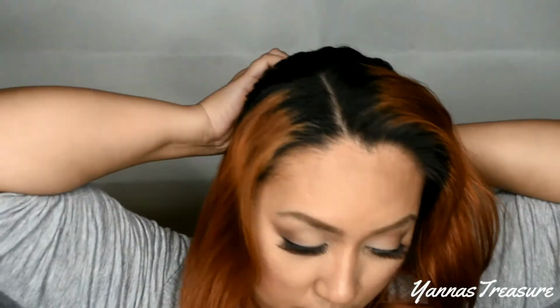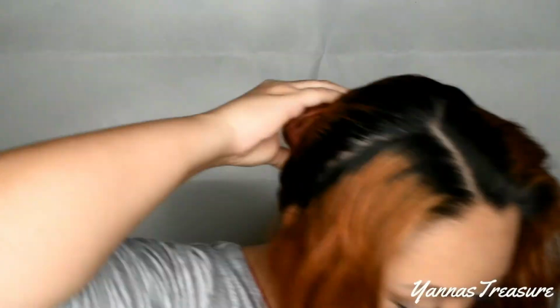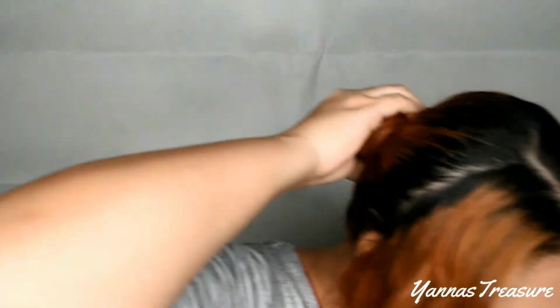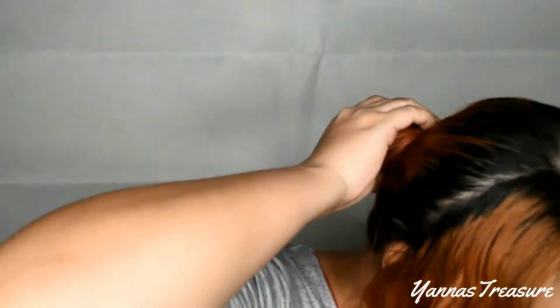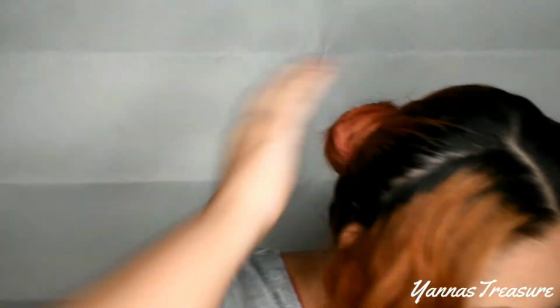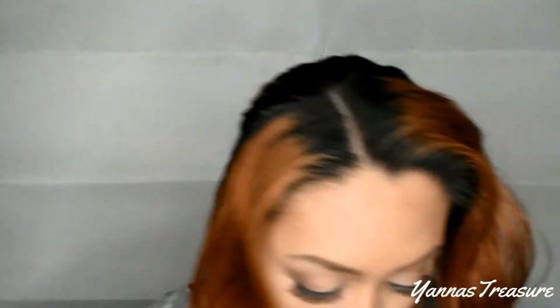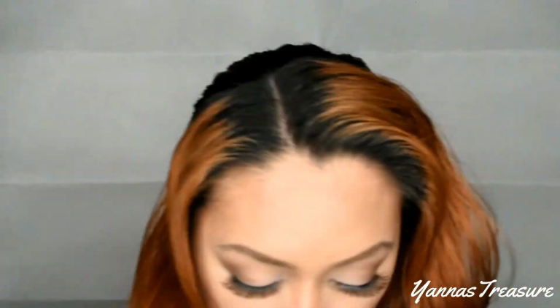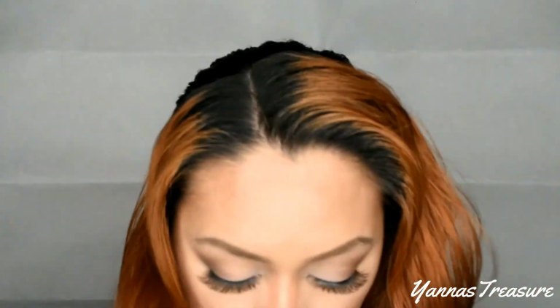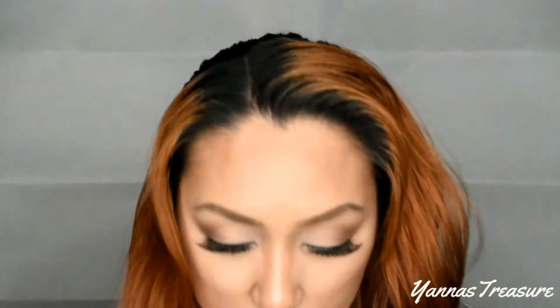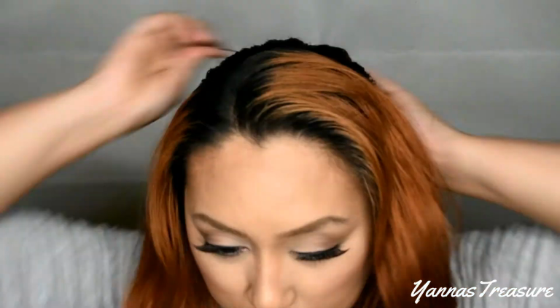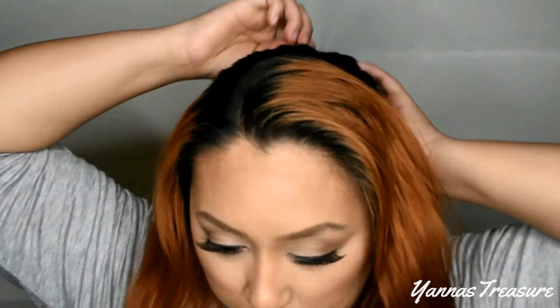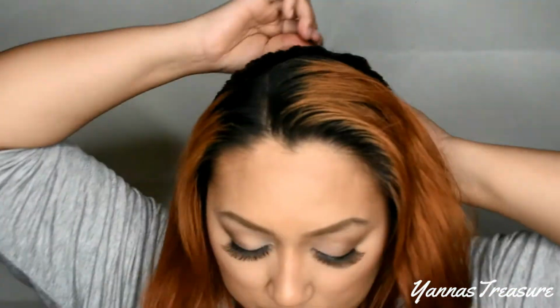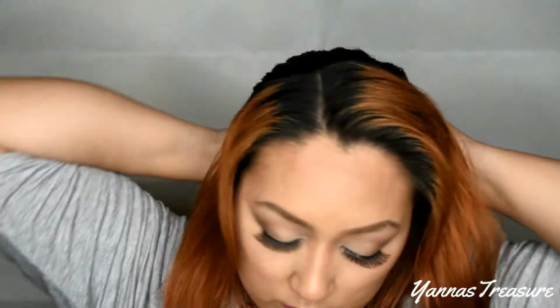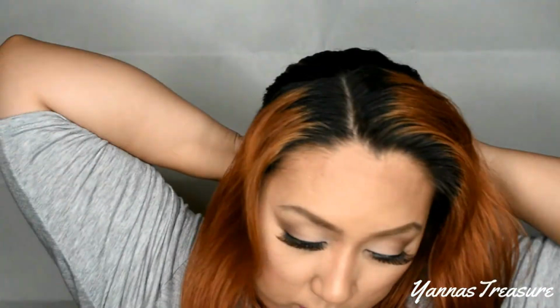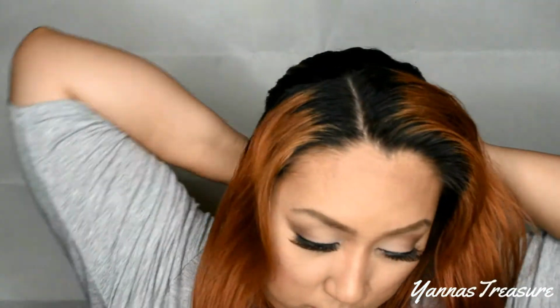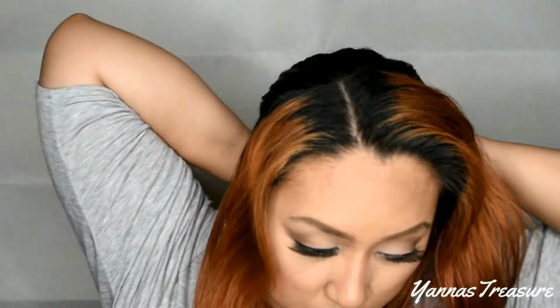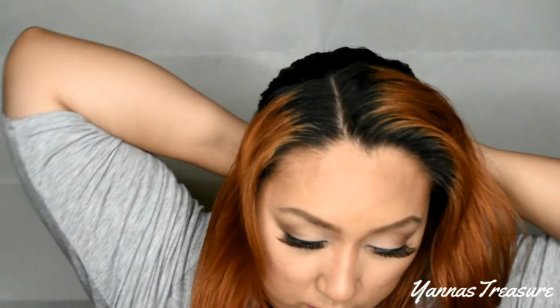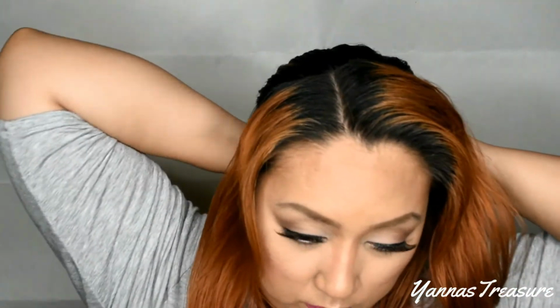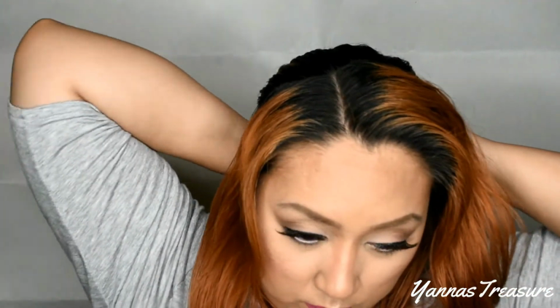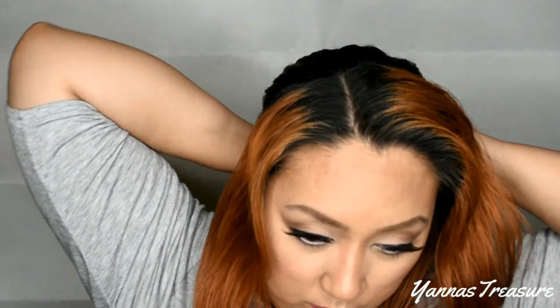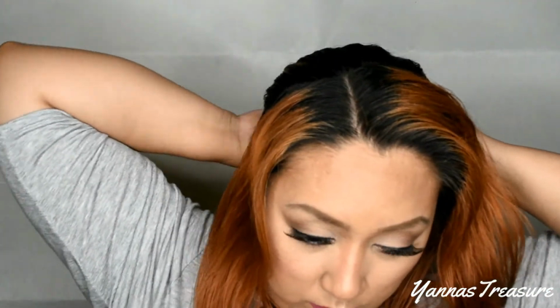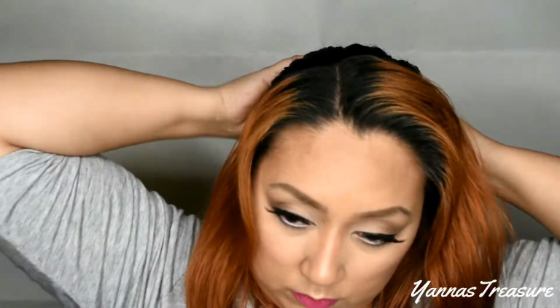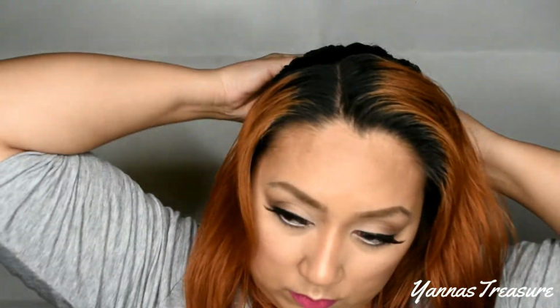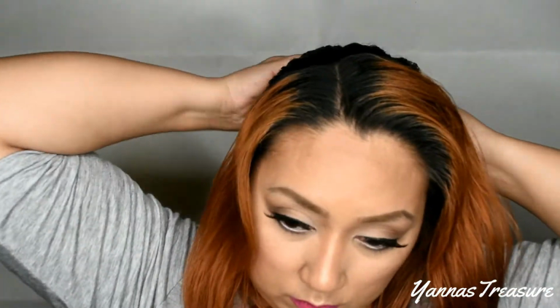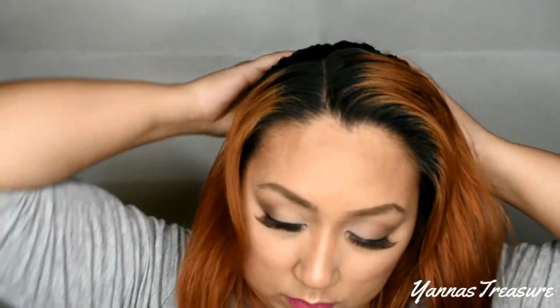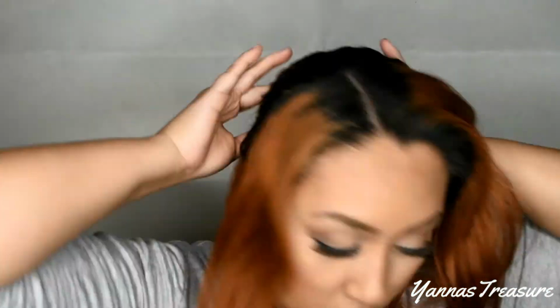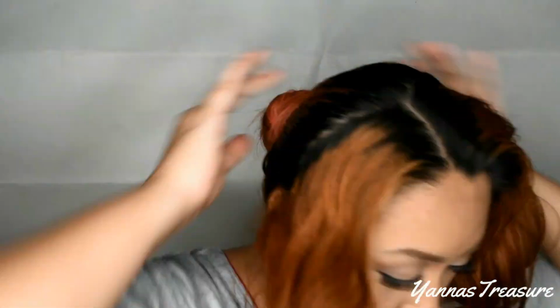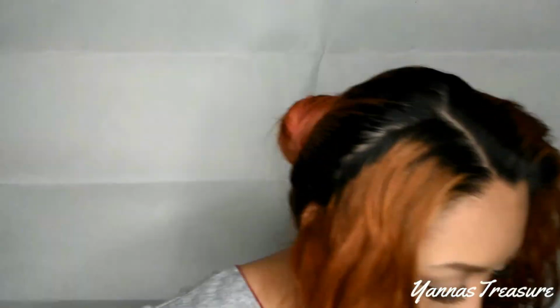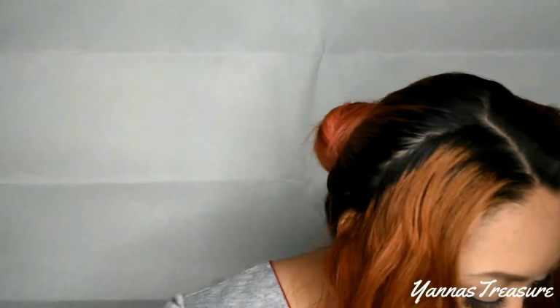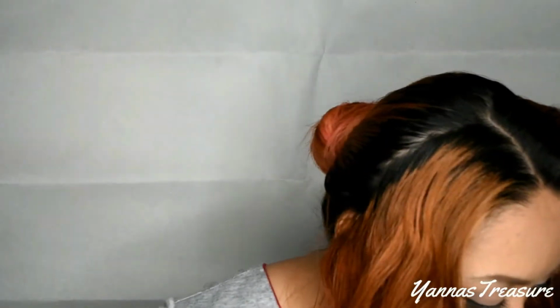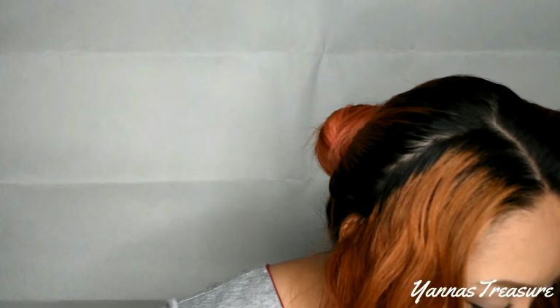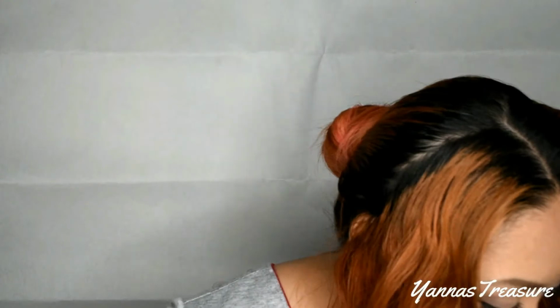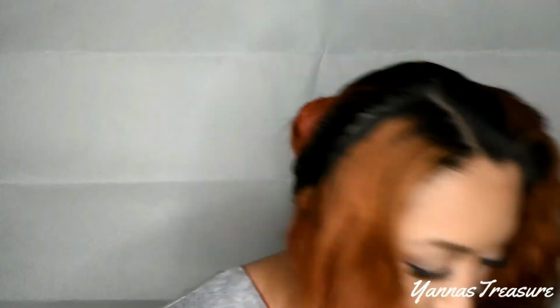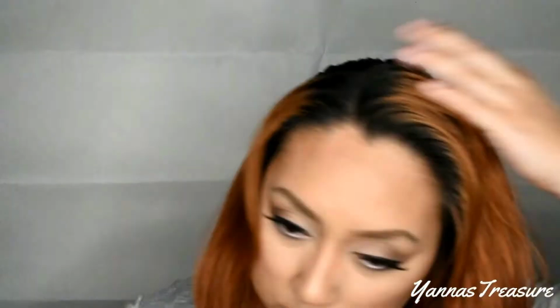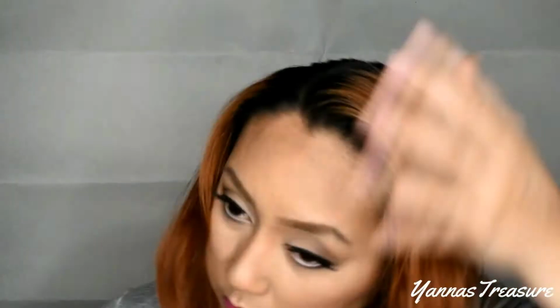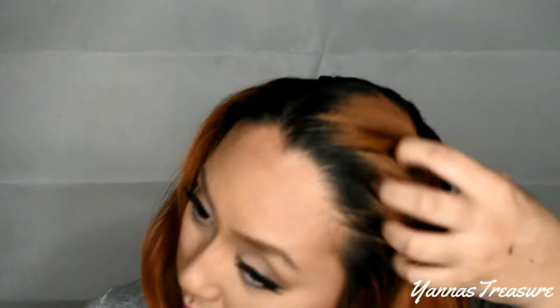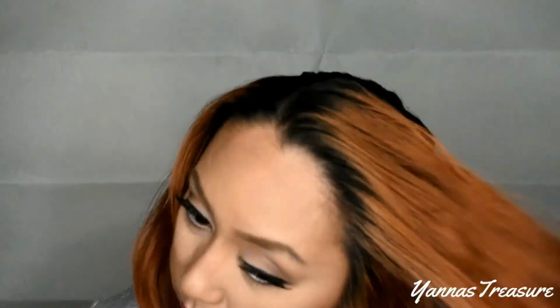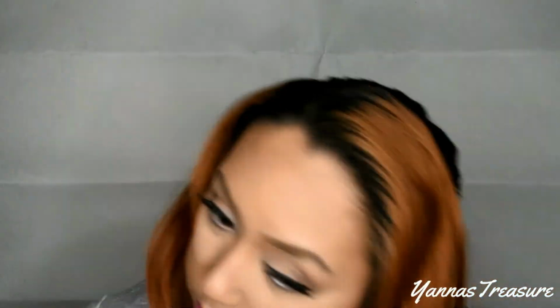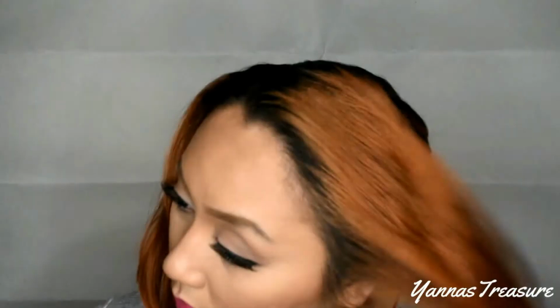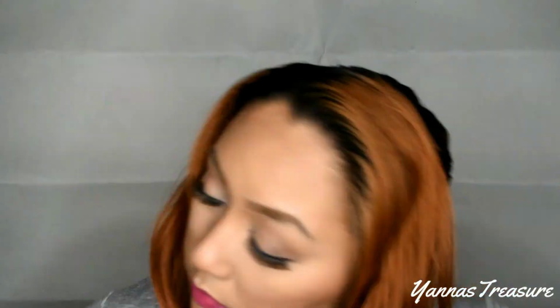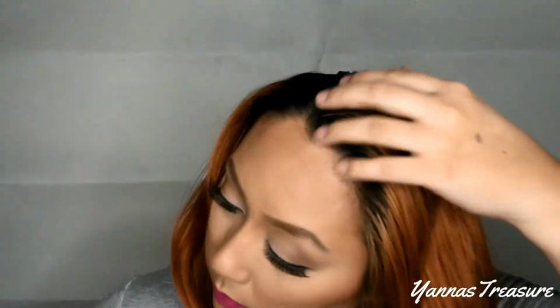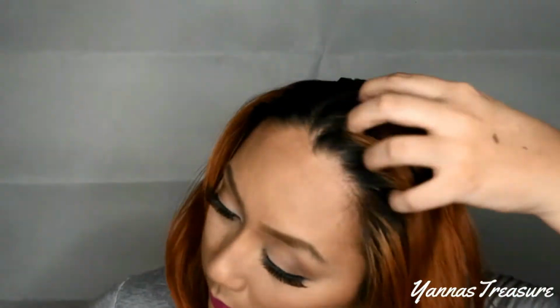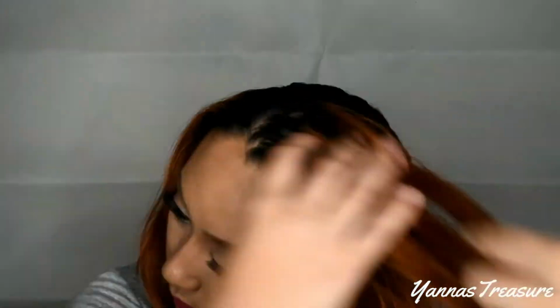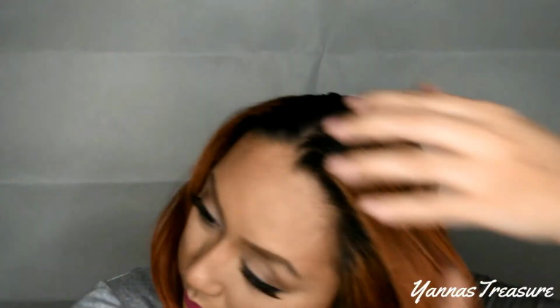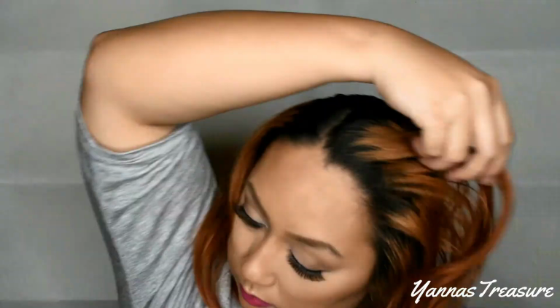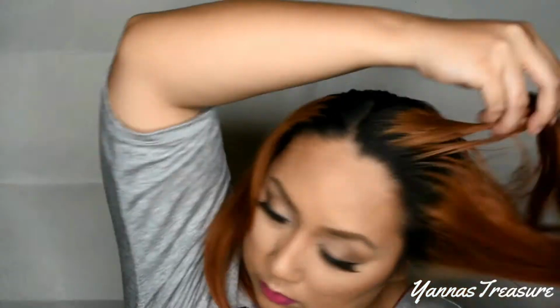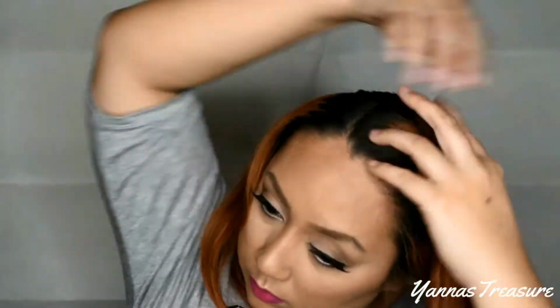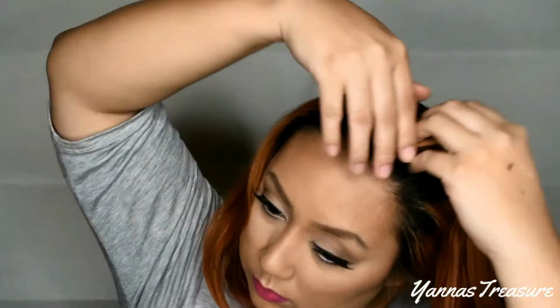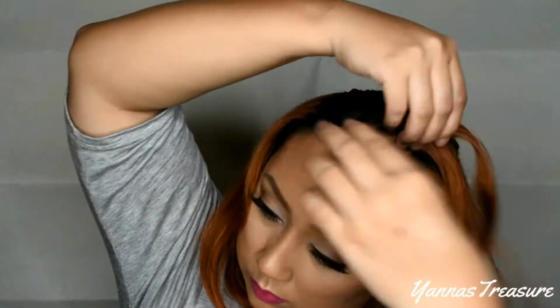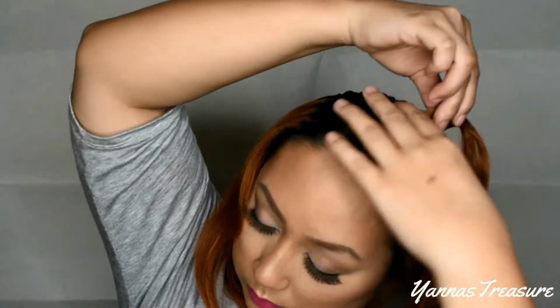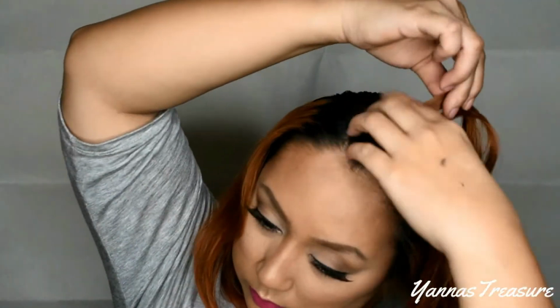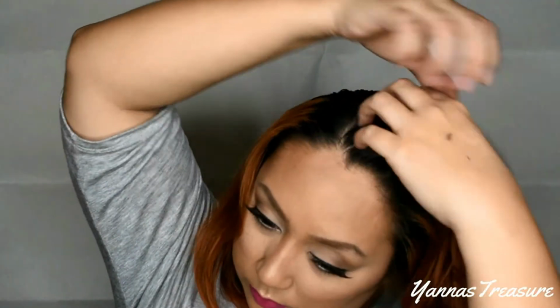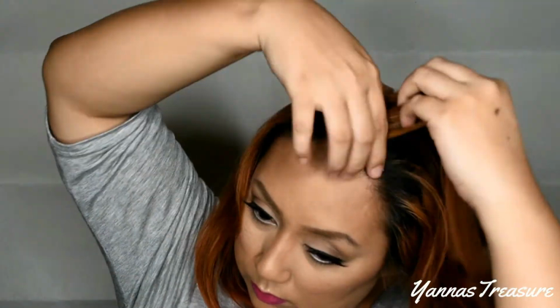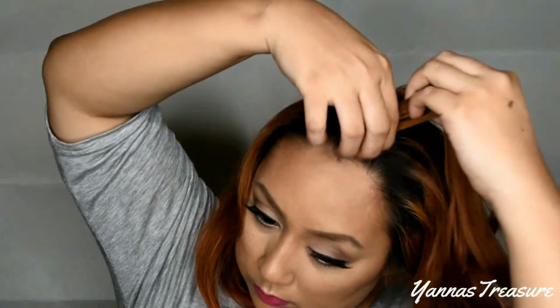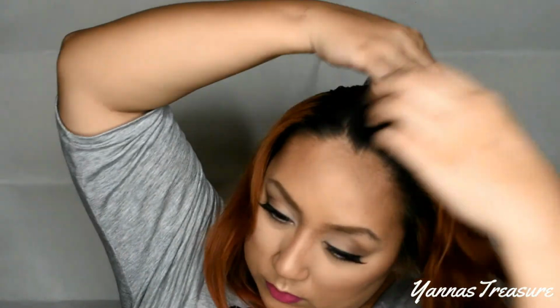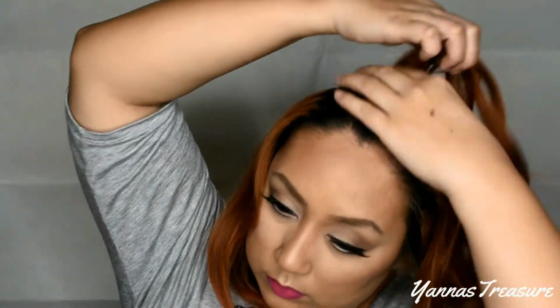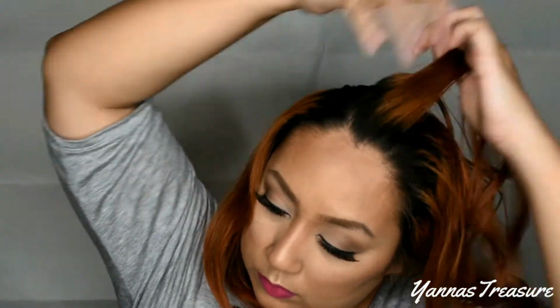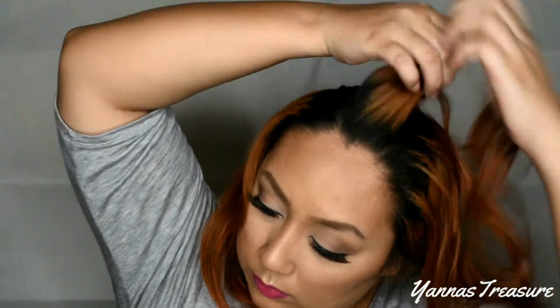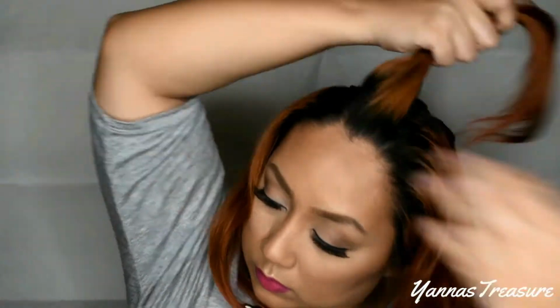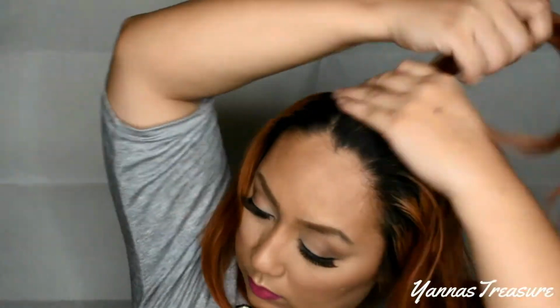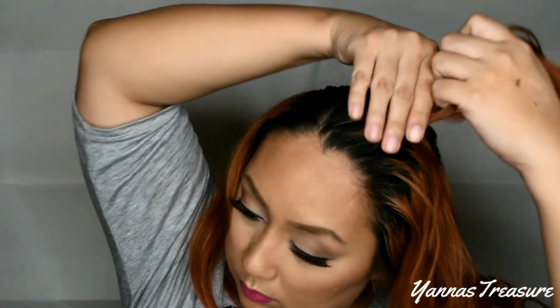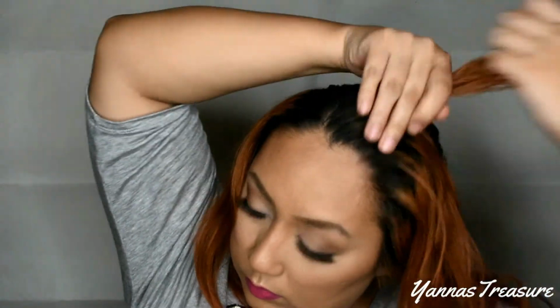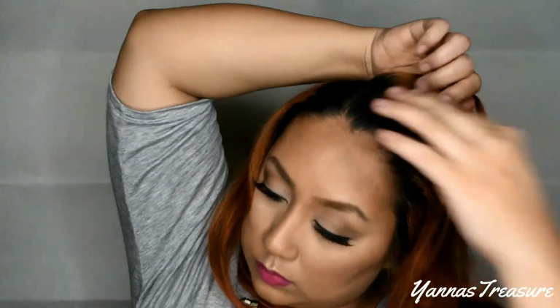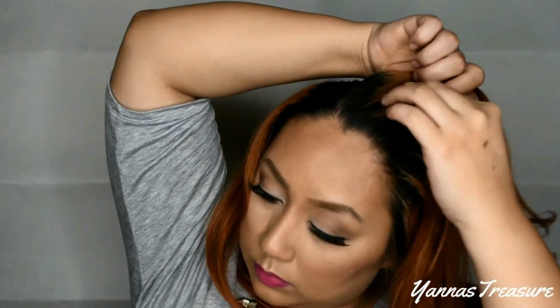Comment down below if you want me to do a hair tutorial on this look. Thanks for watching, guys — please subscribe and see you soon!